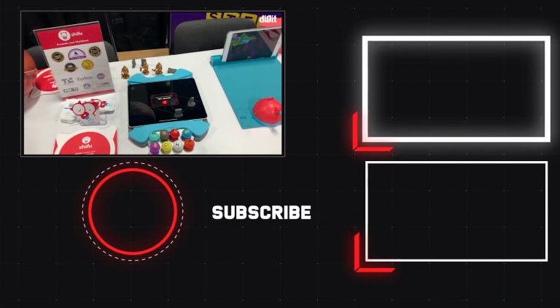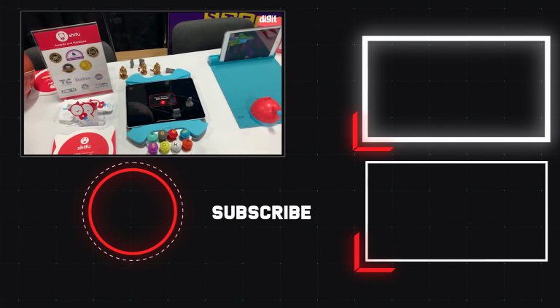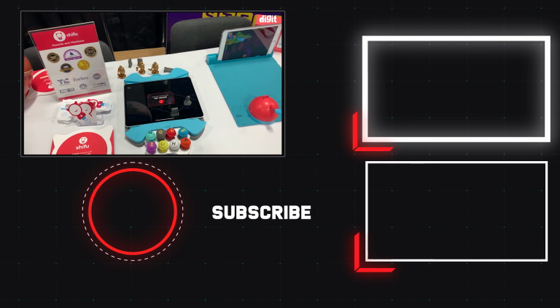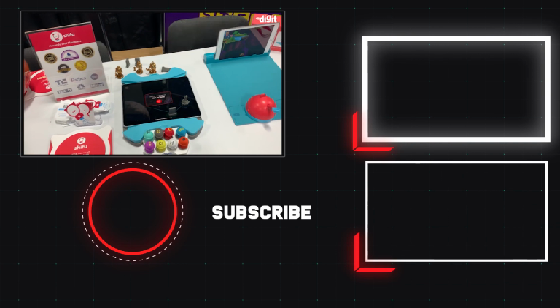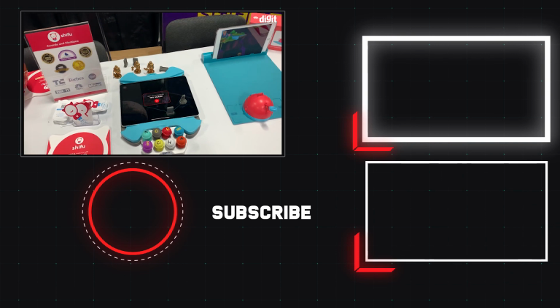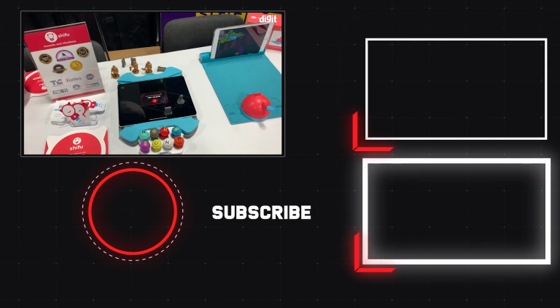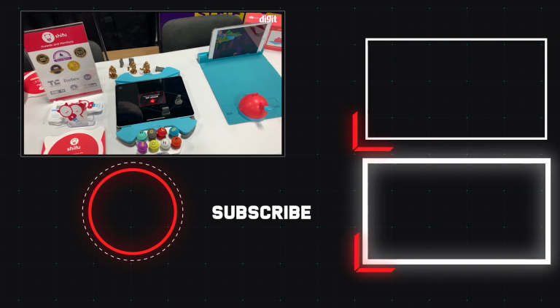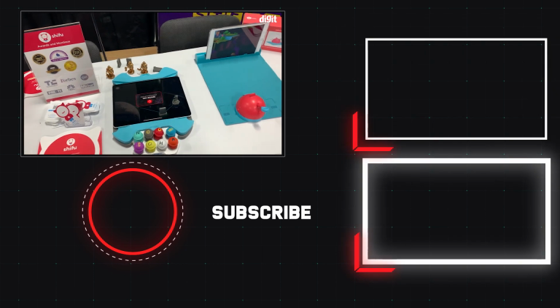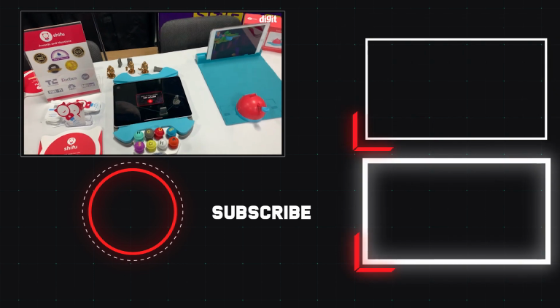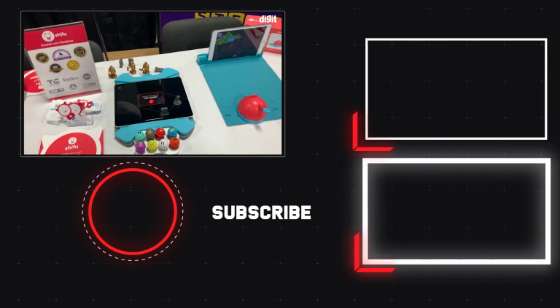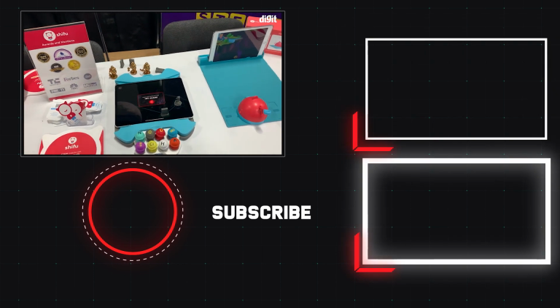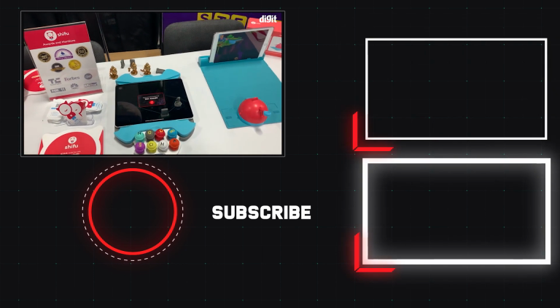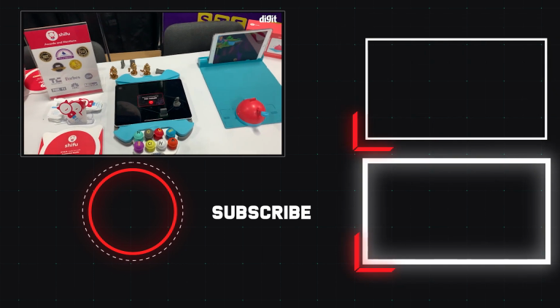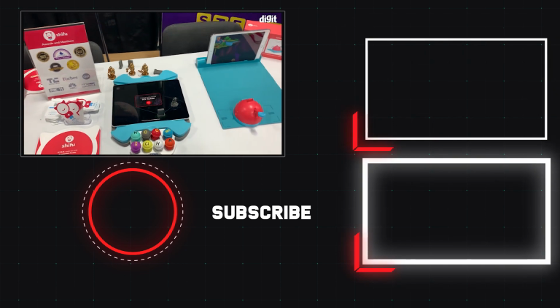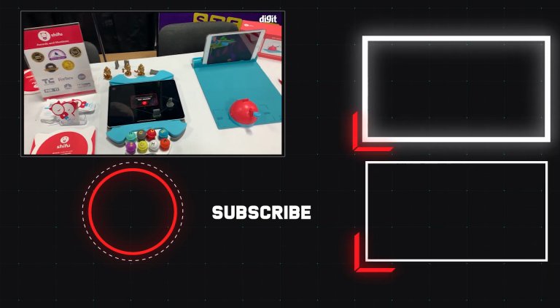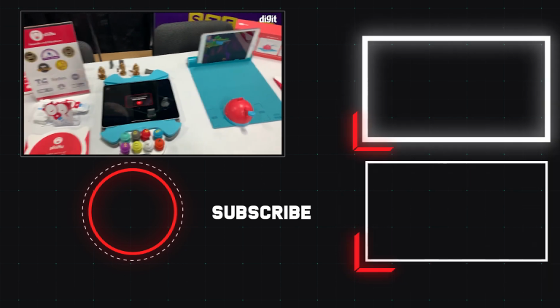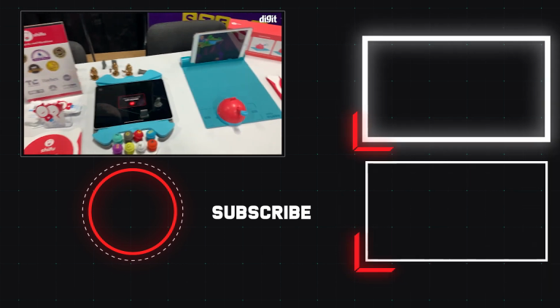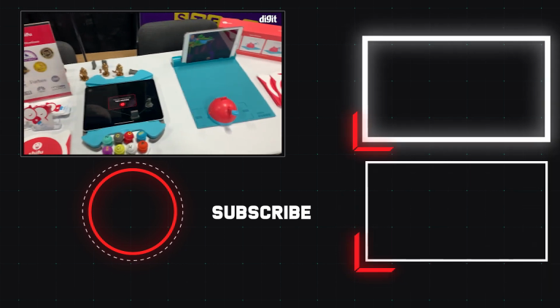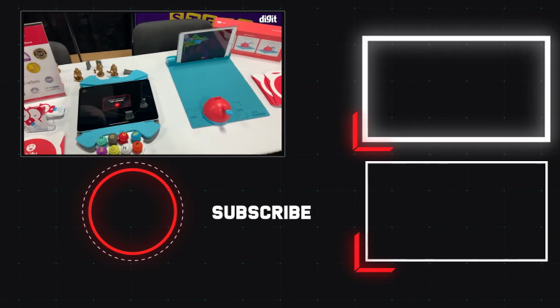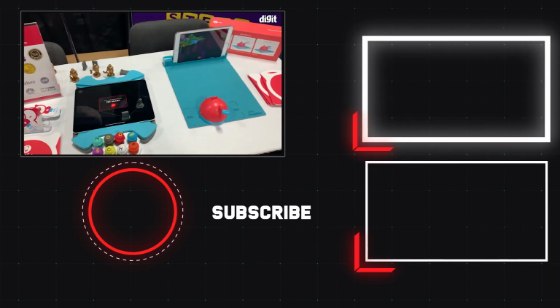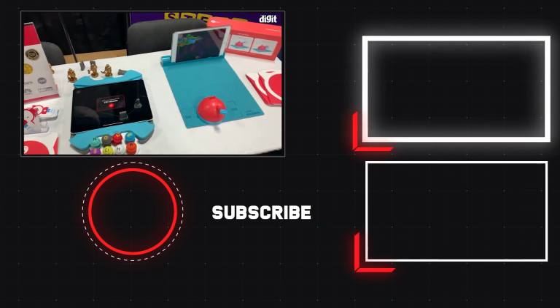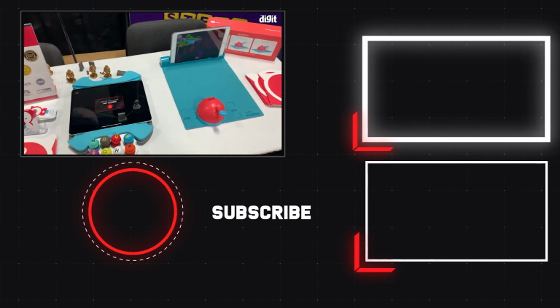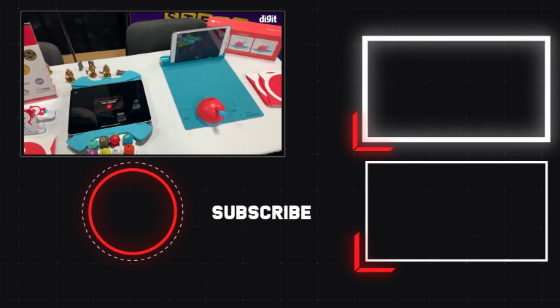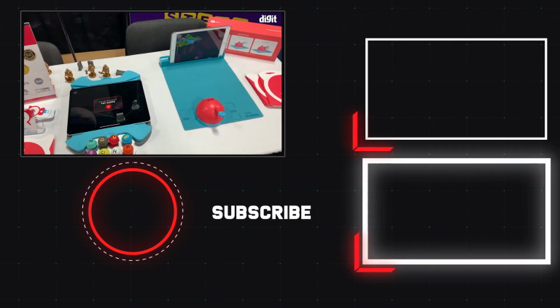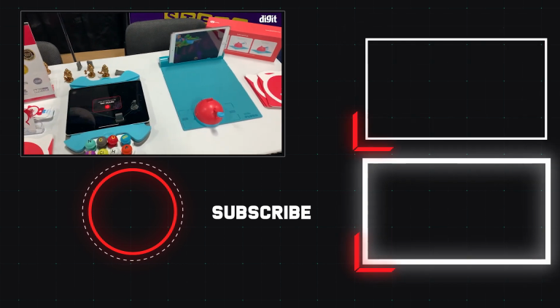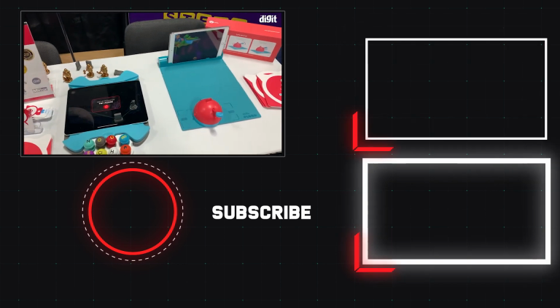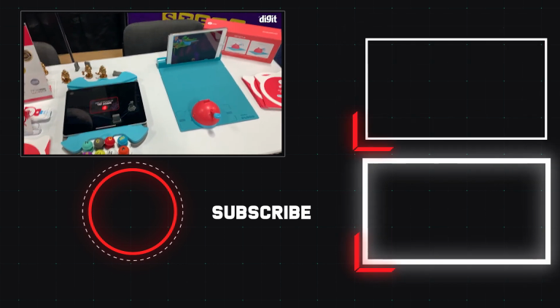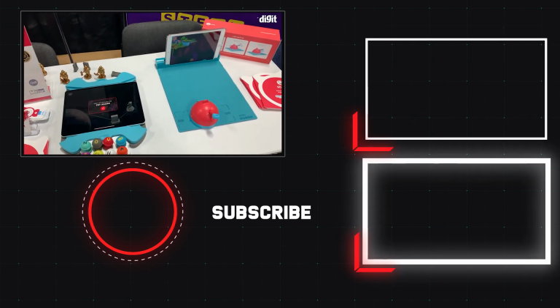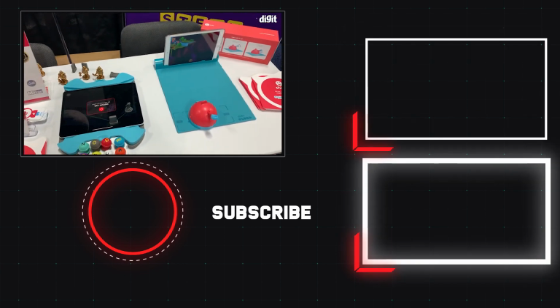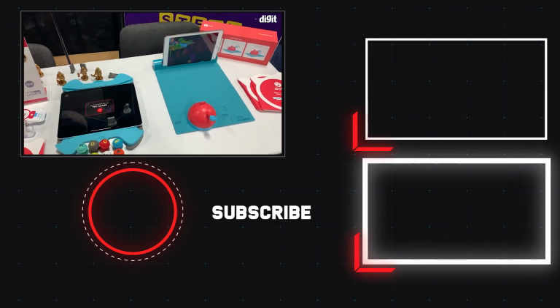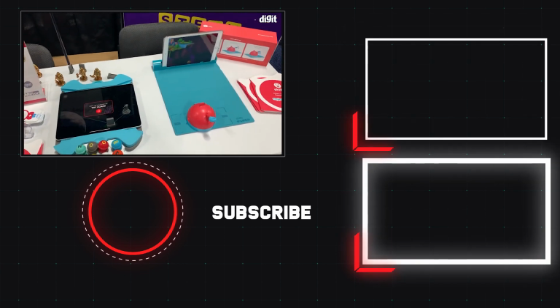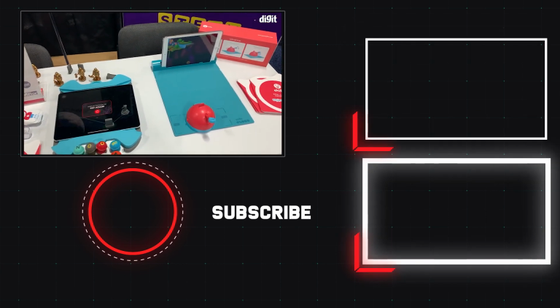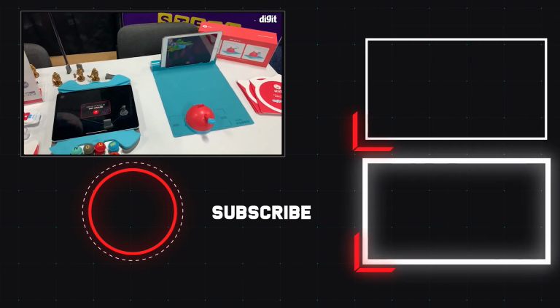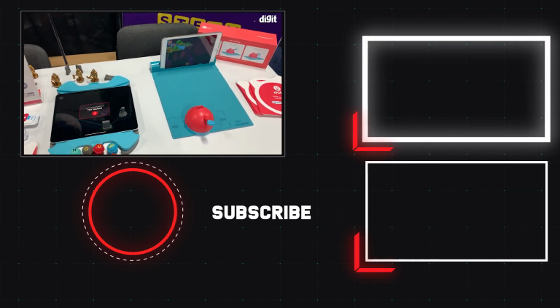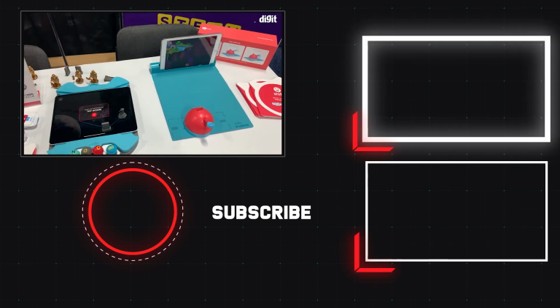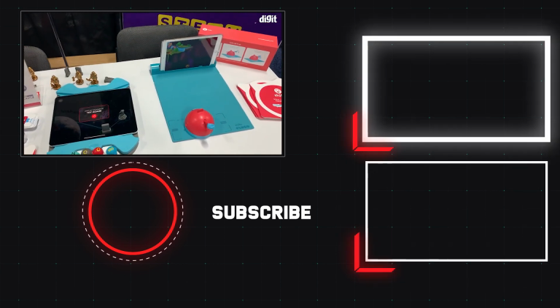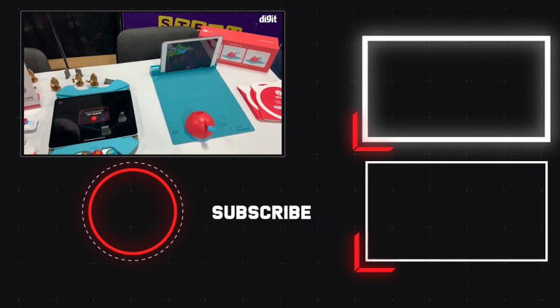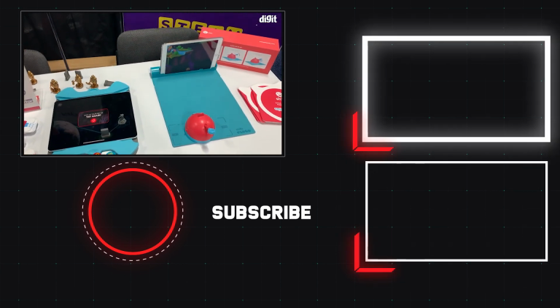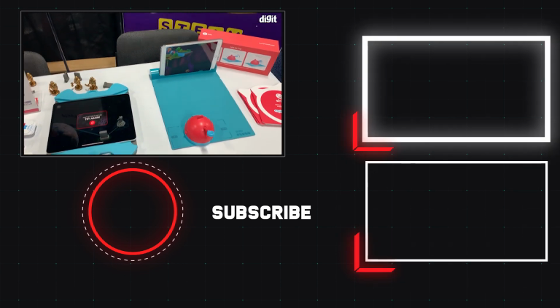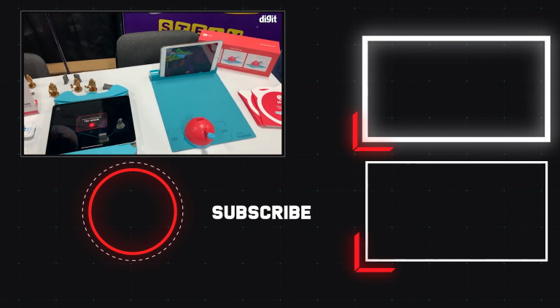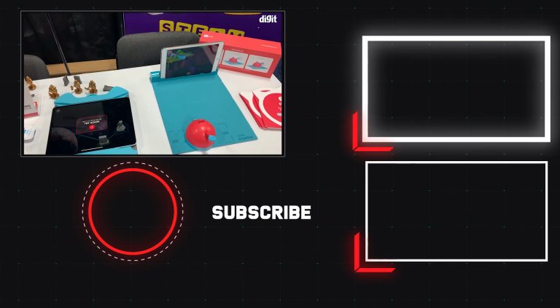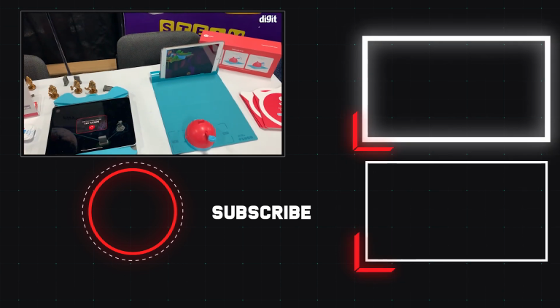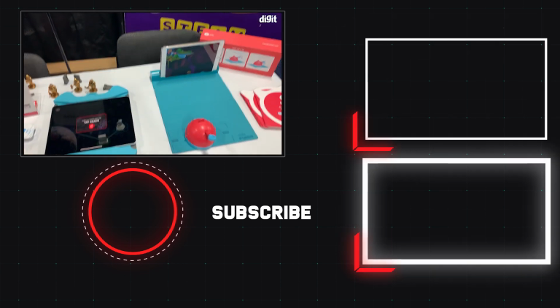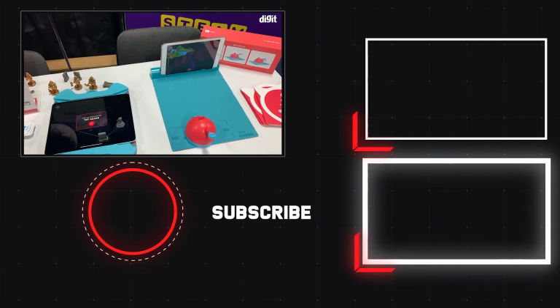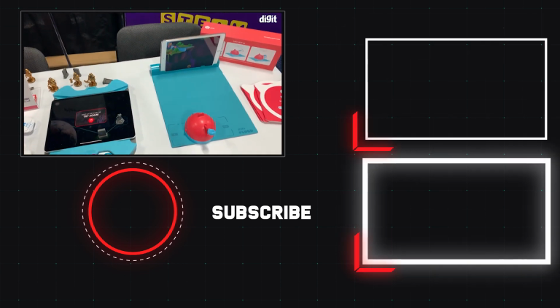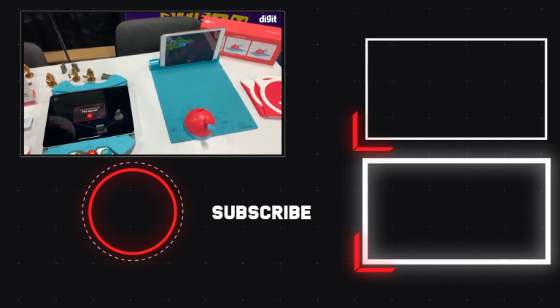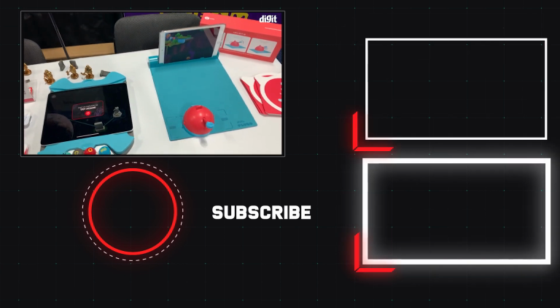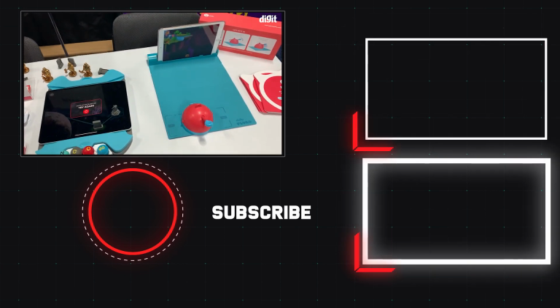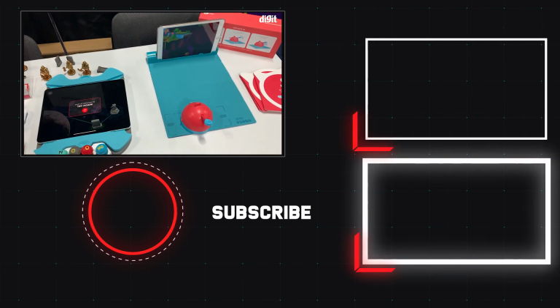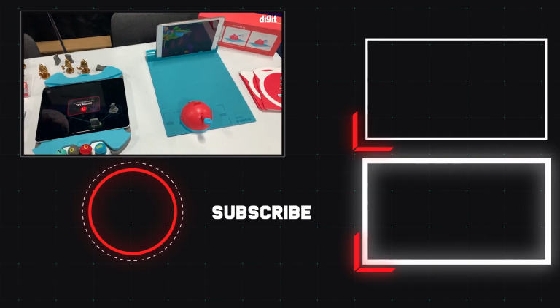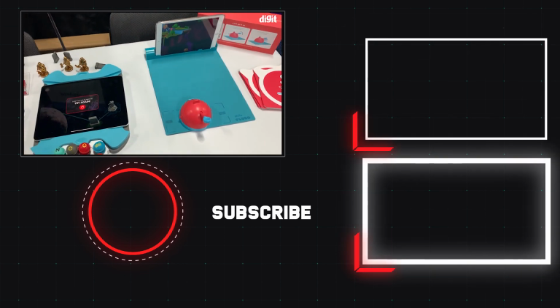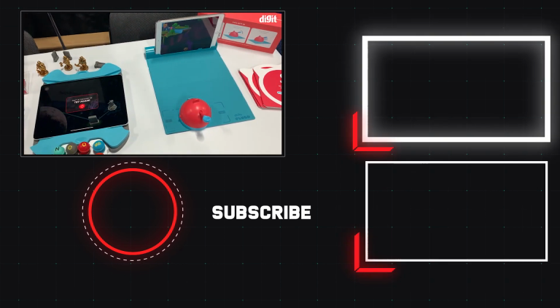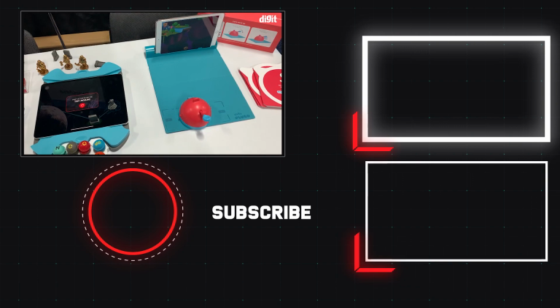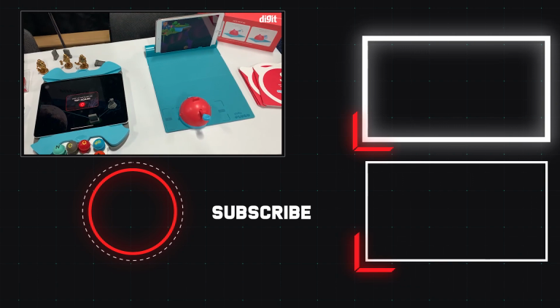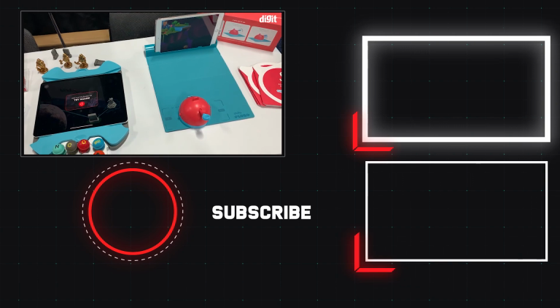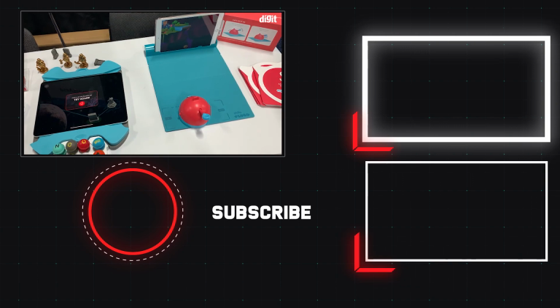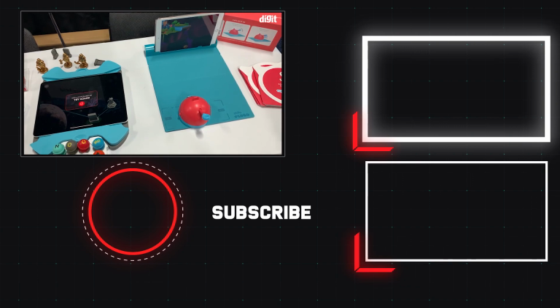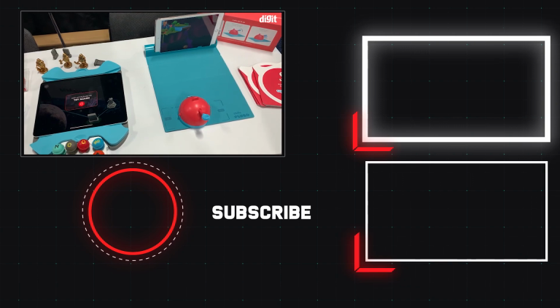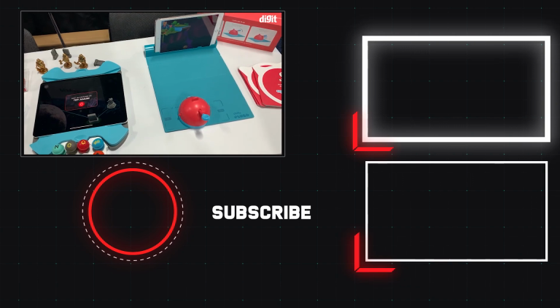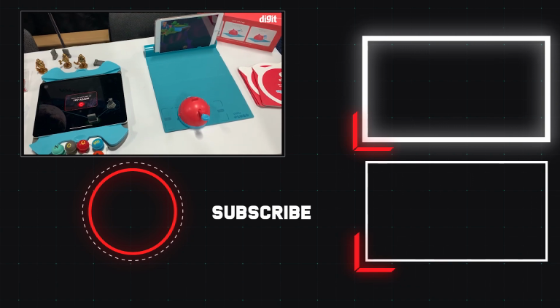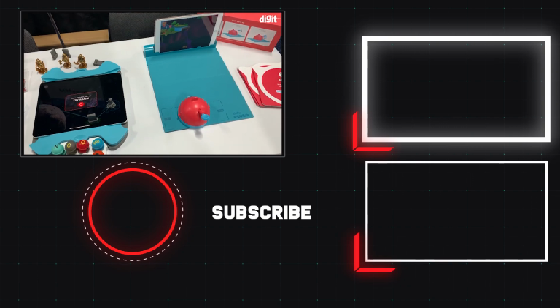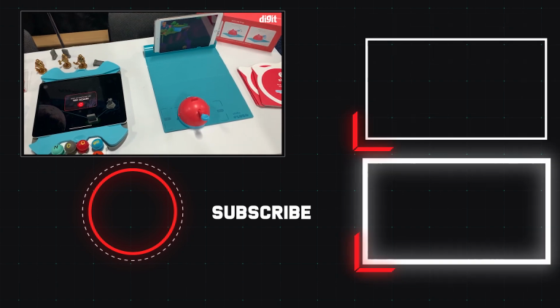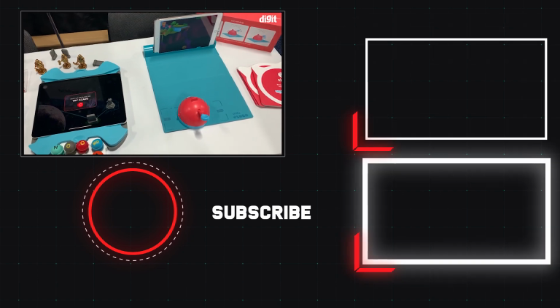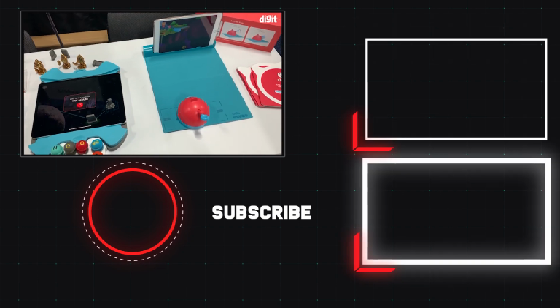Thank you so much for watching, guys. For more from the world of technology, stay tuned to Digit.in.